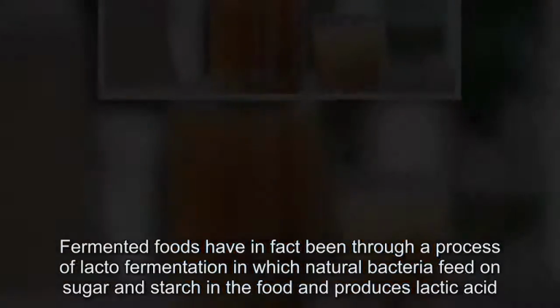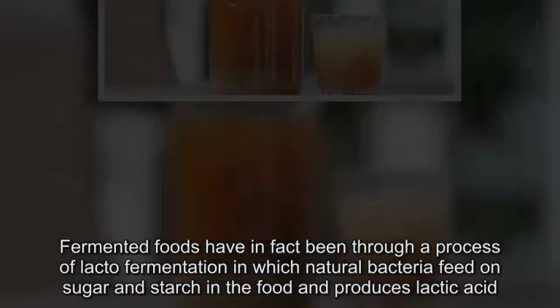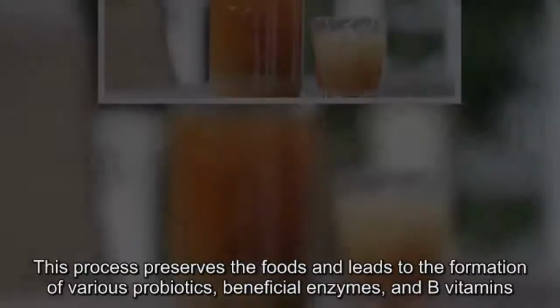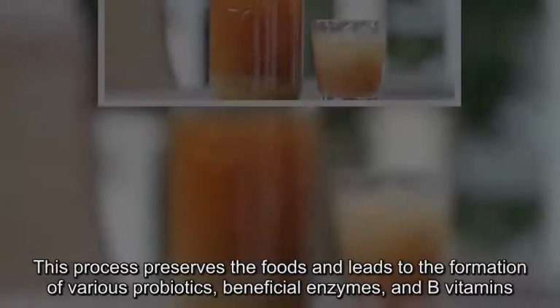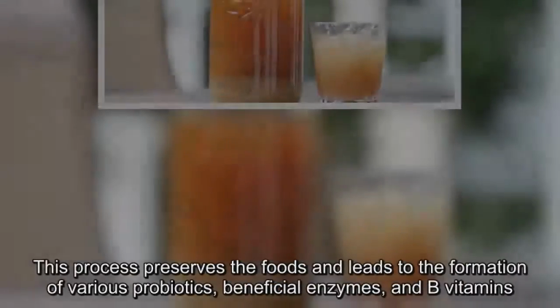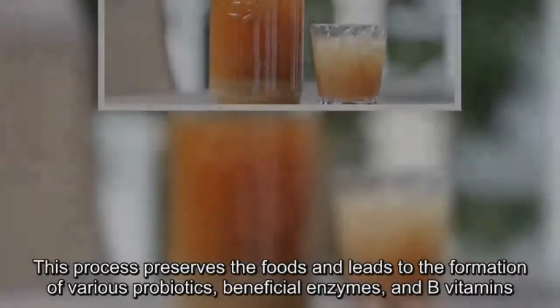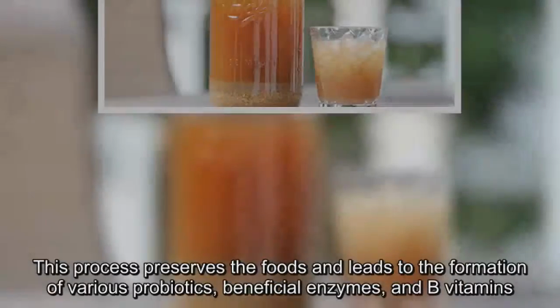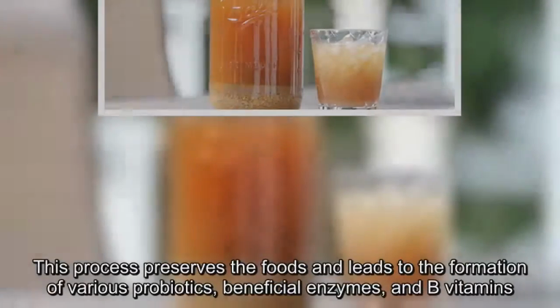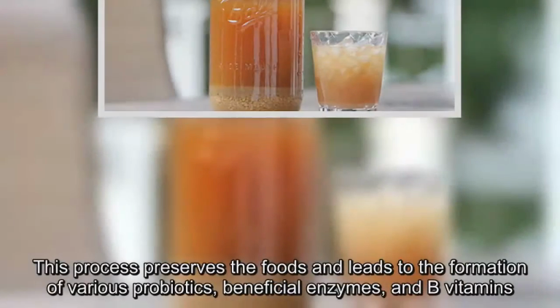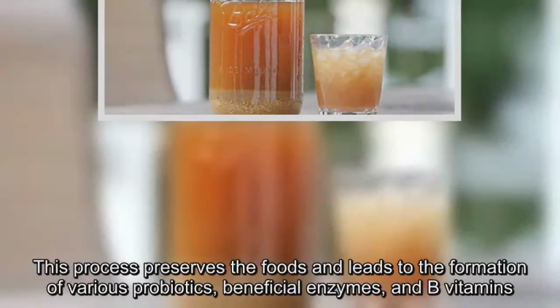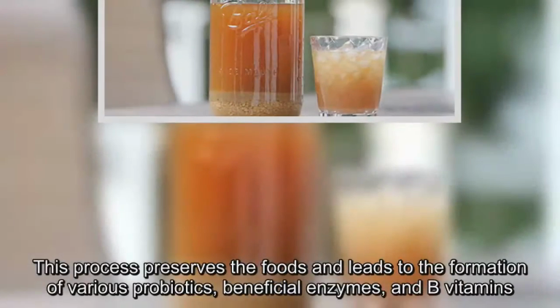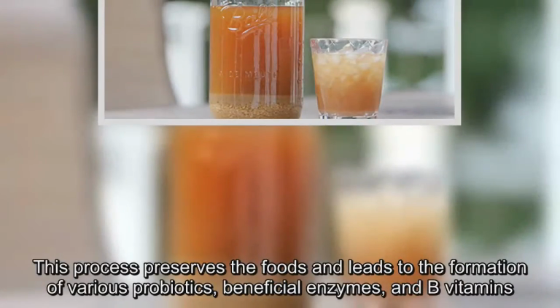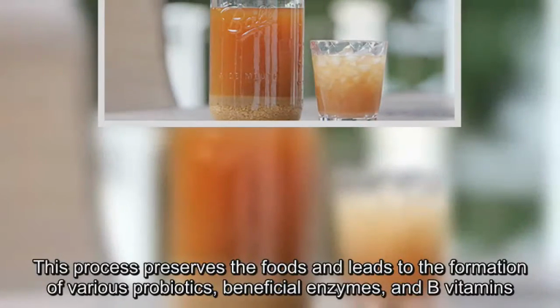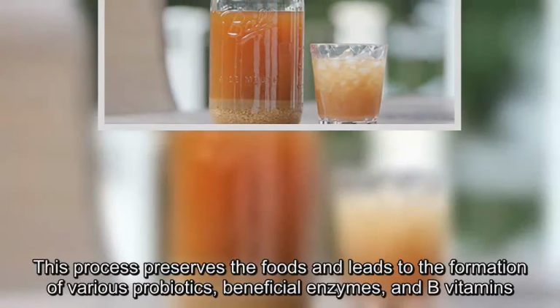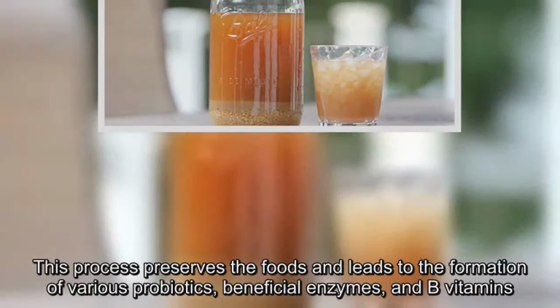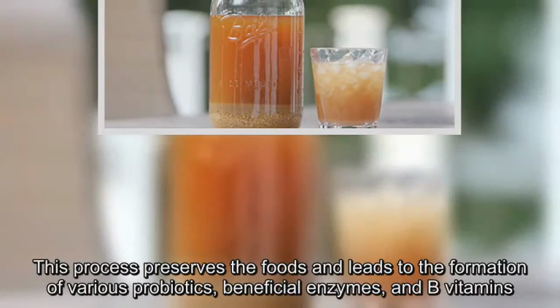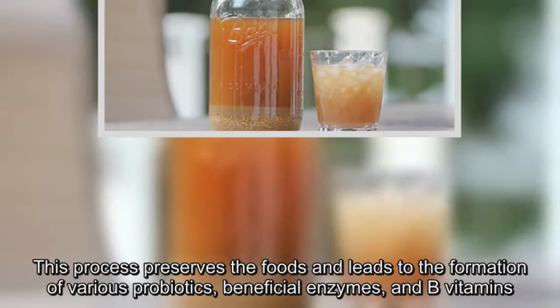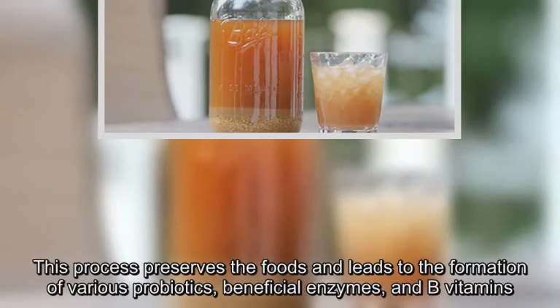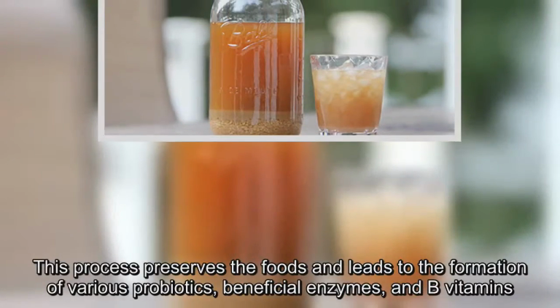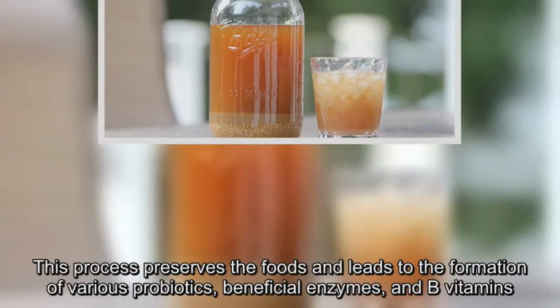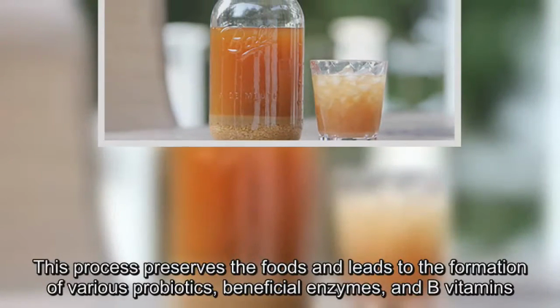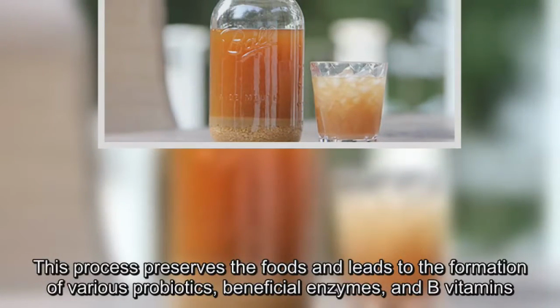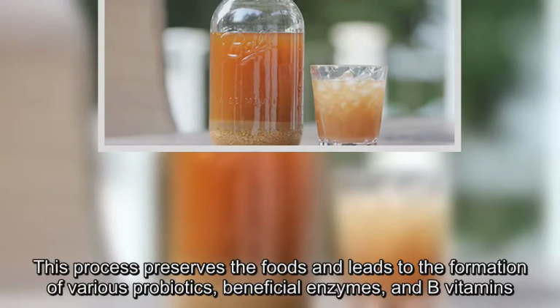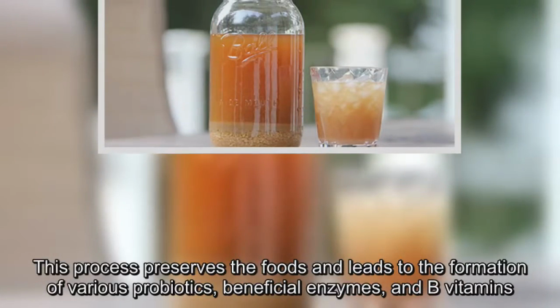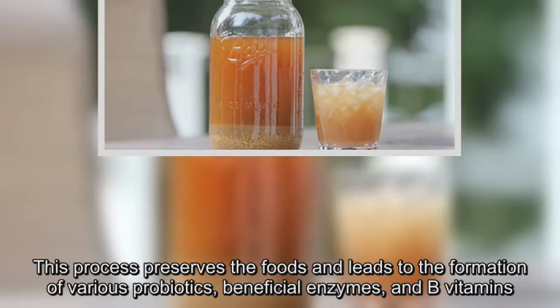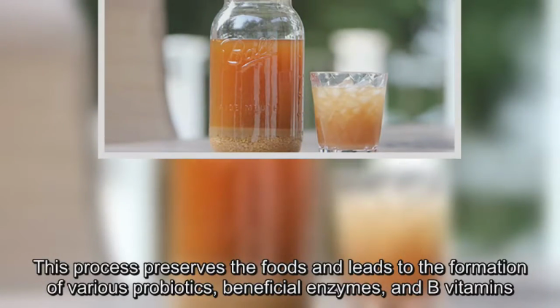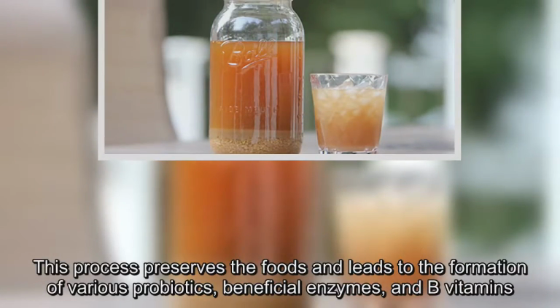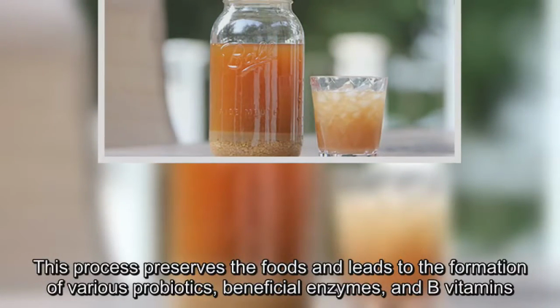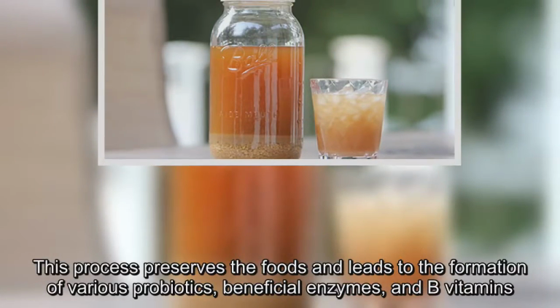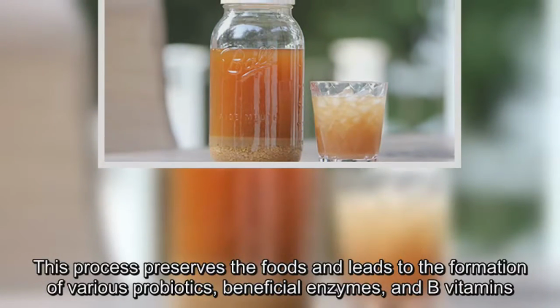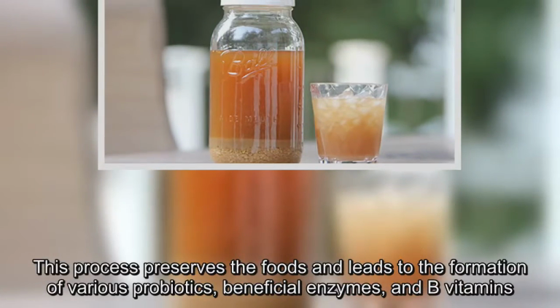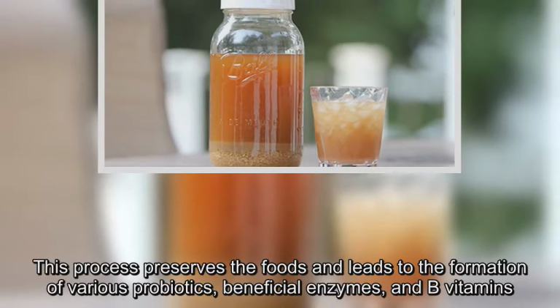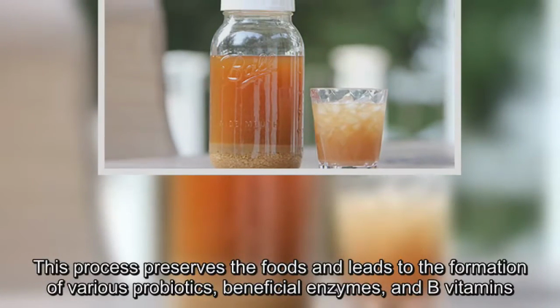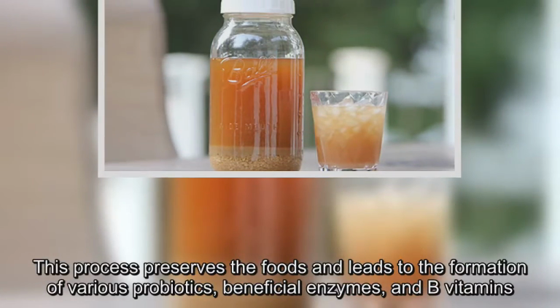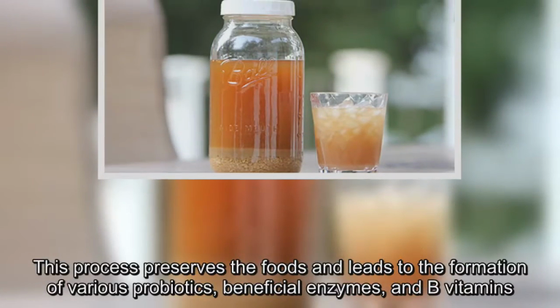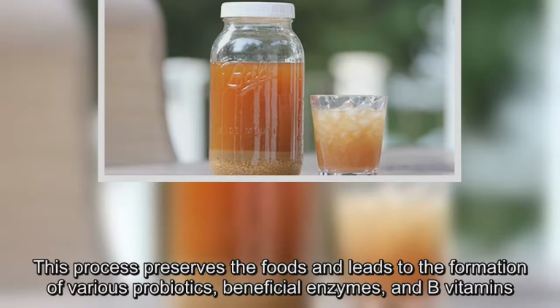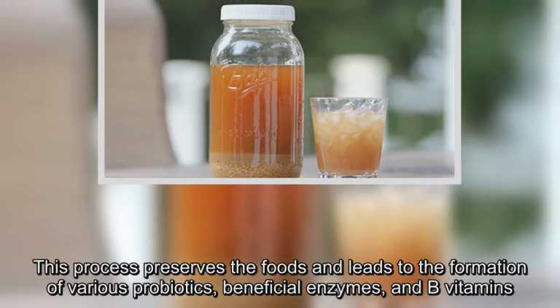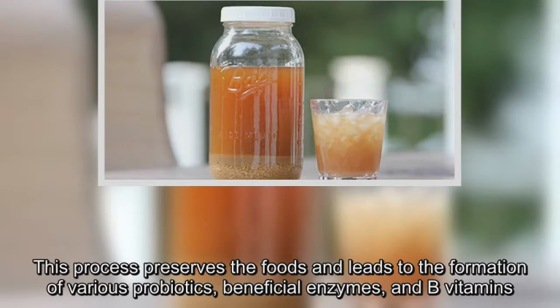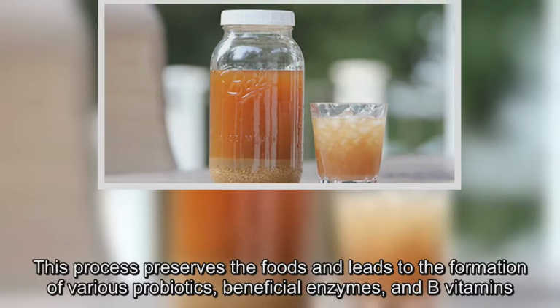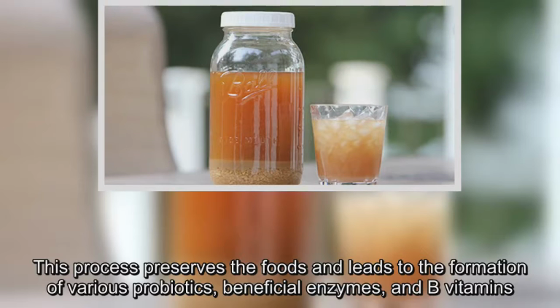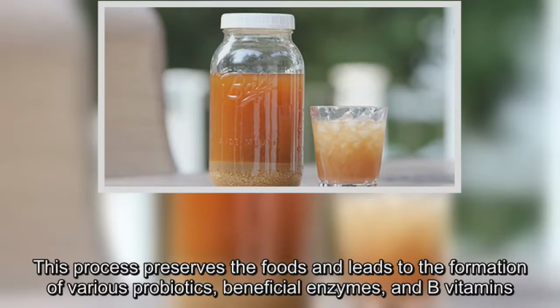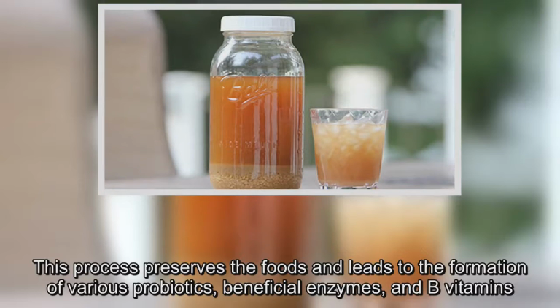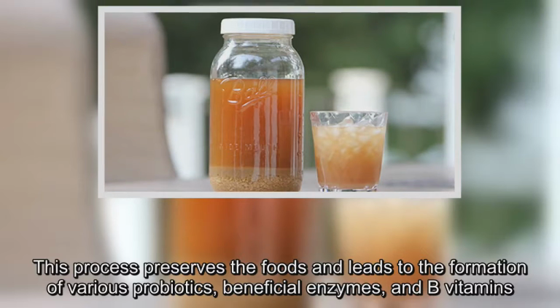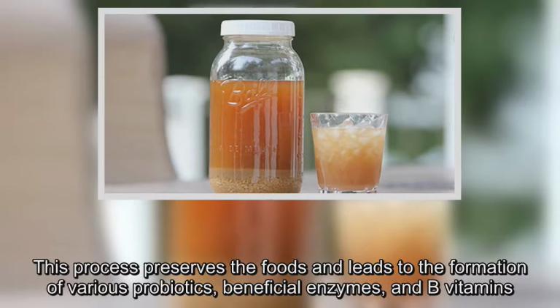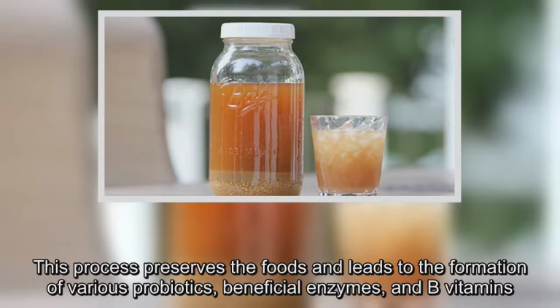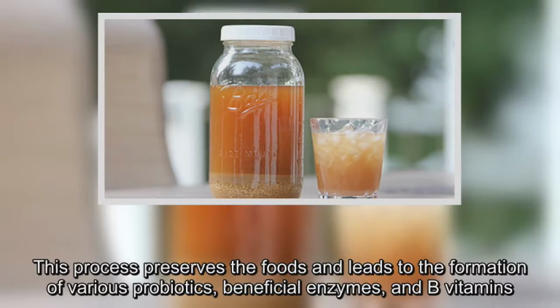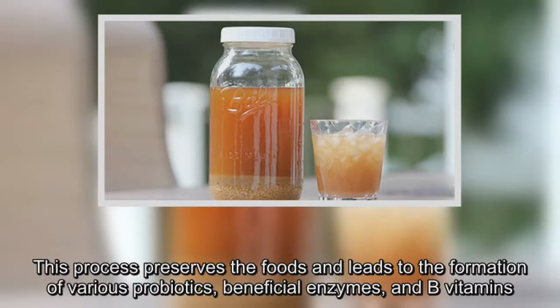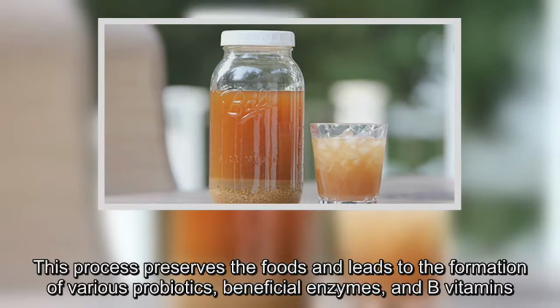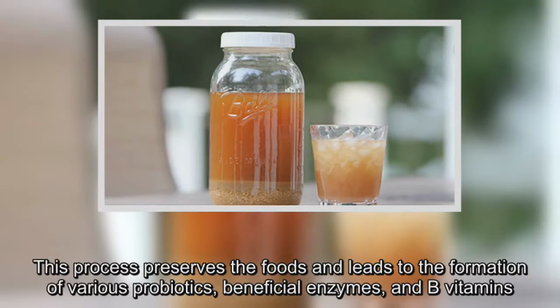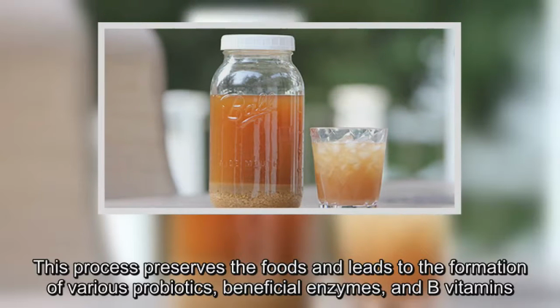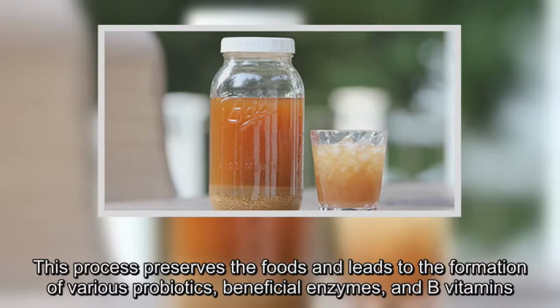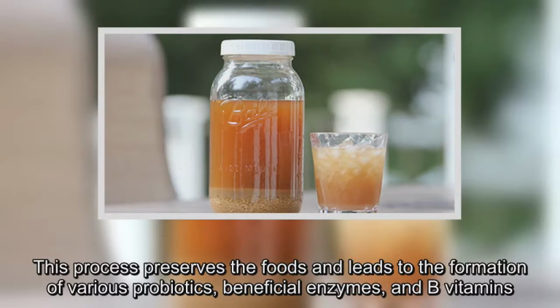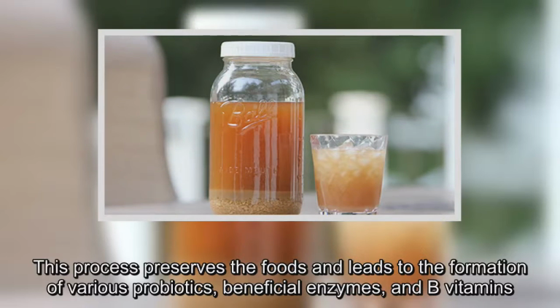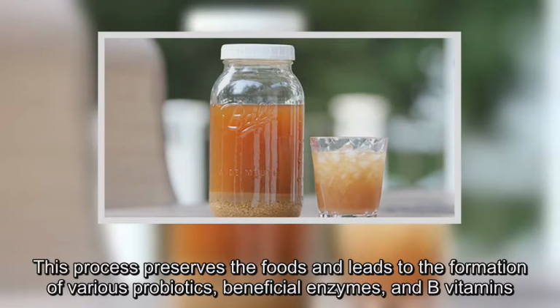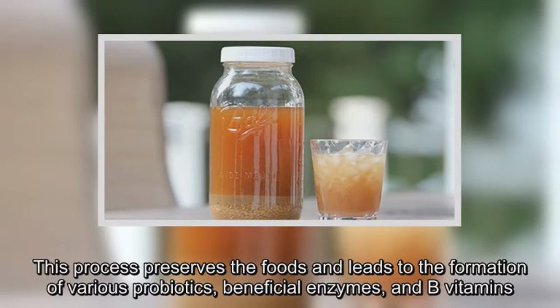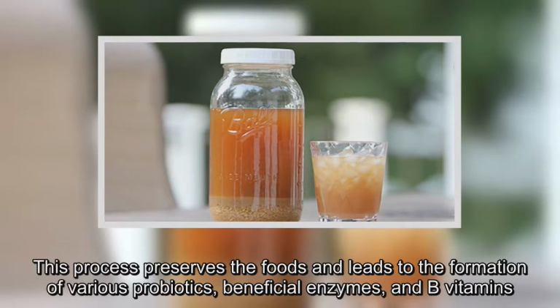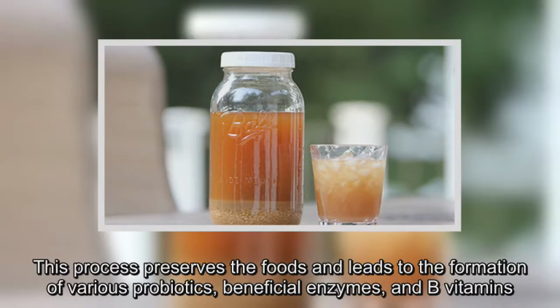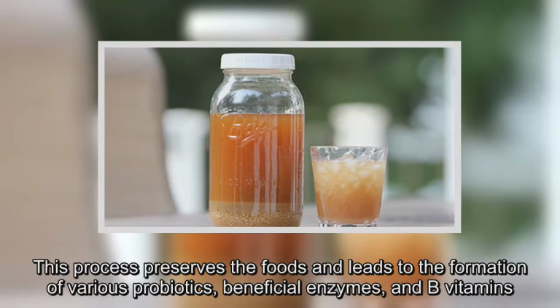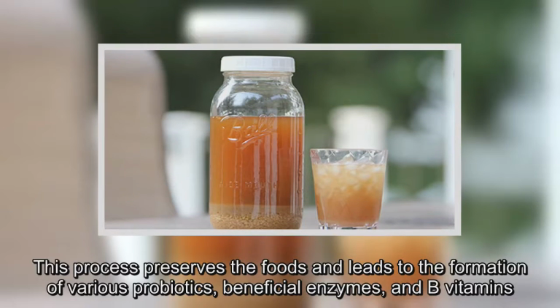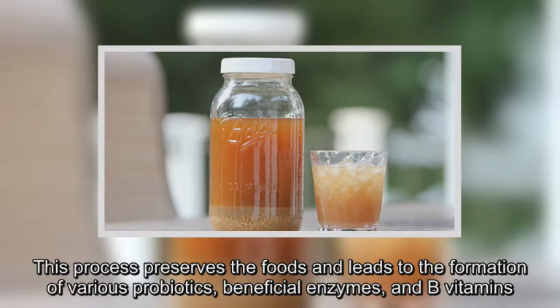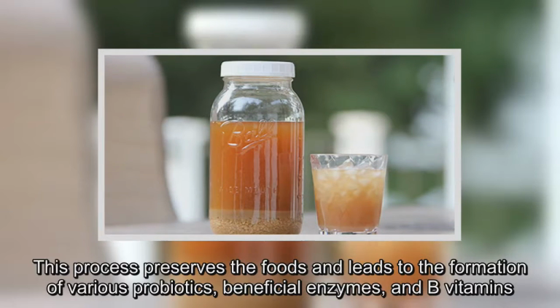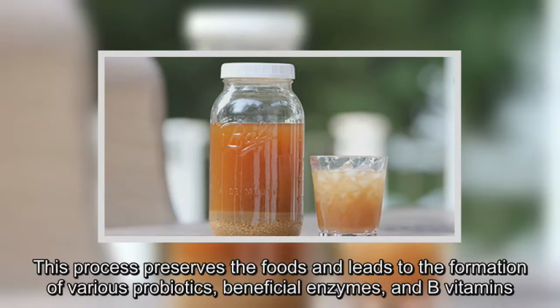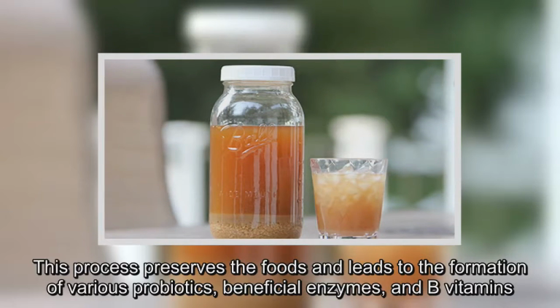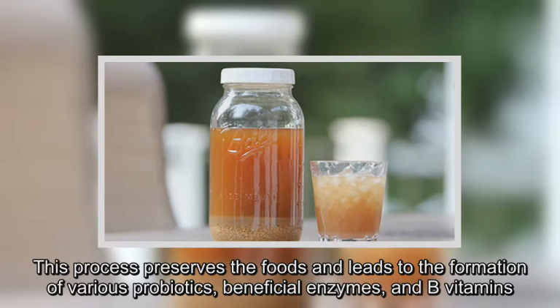This process preserves the foods and leads to the formation of various probiotics, beneficial enzymes, and B vitamins.